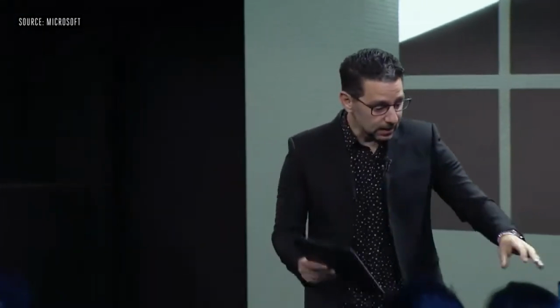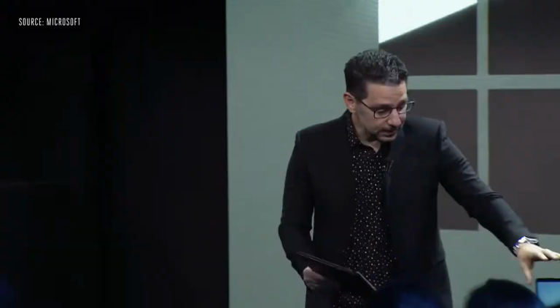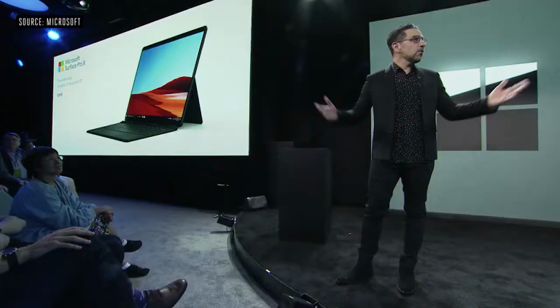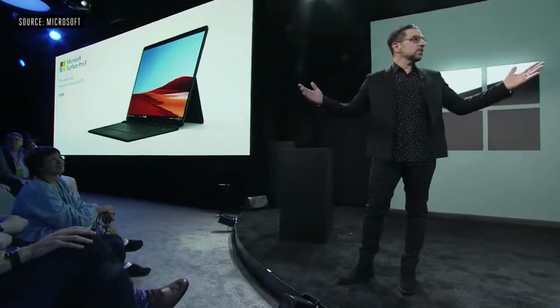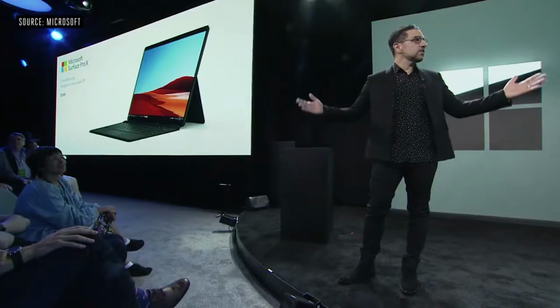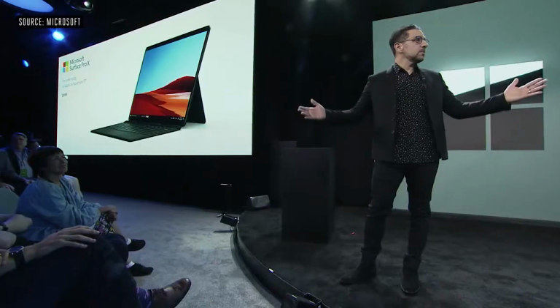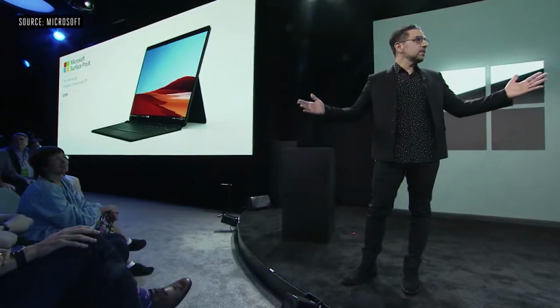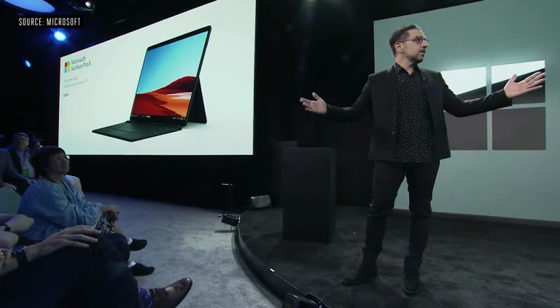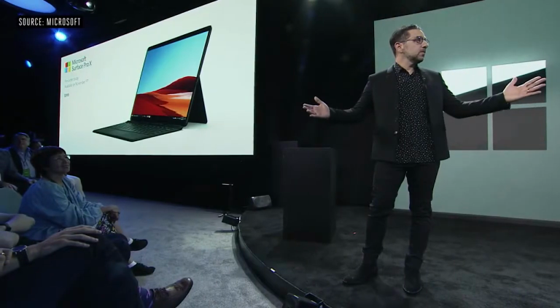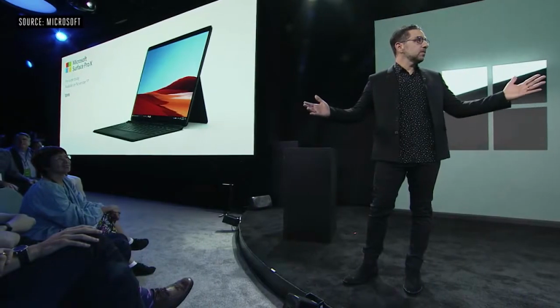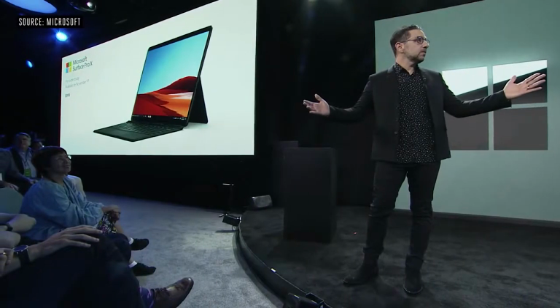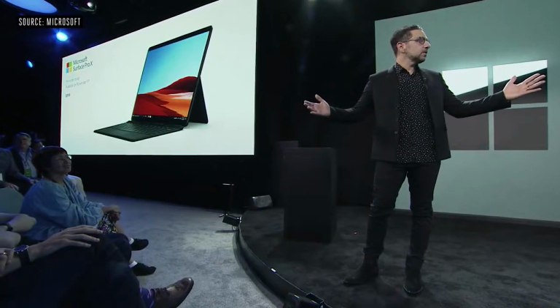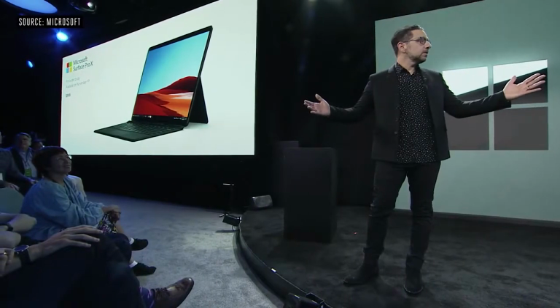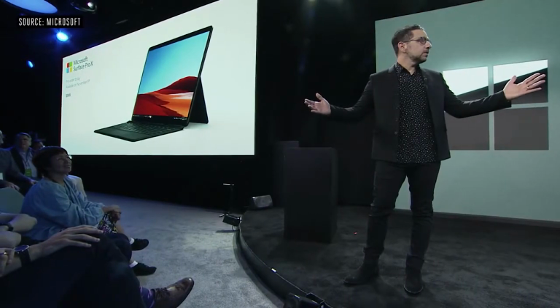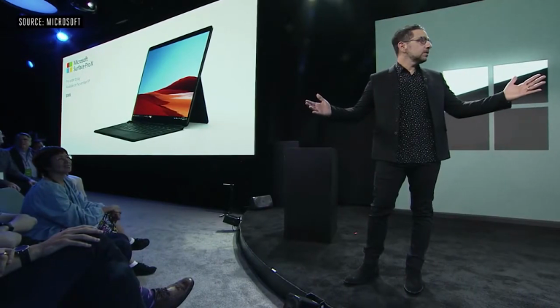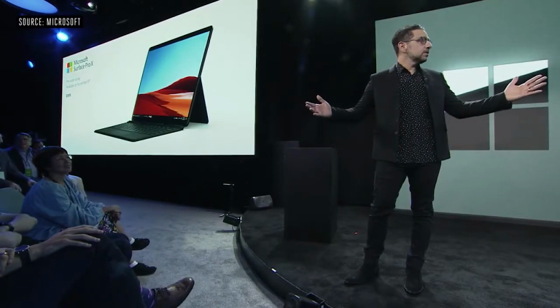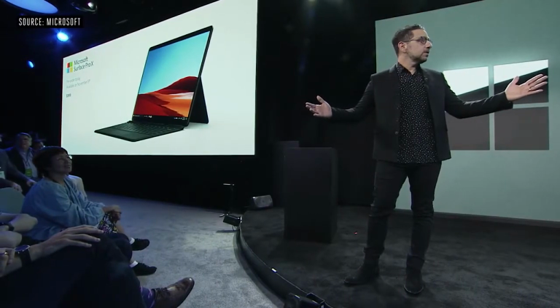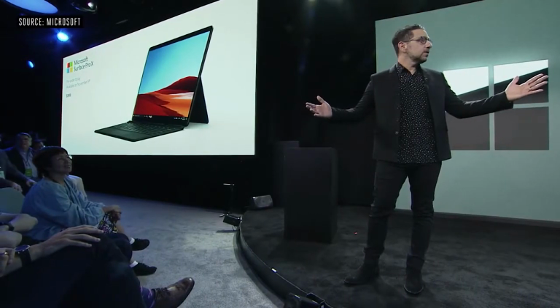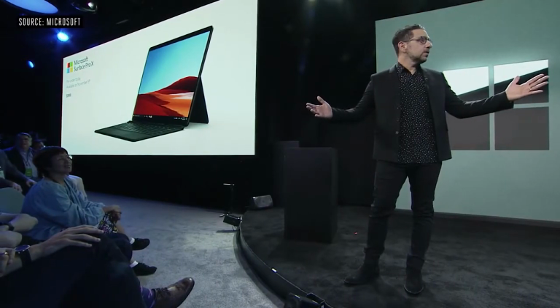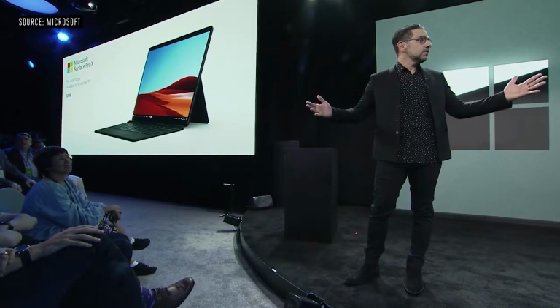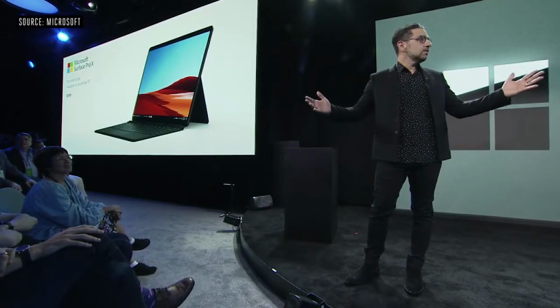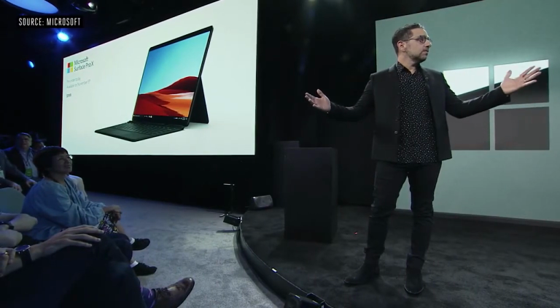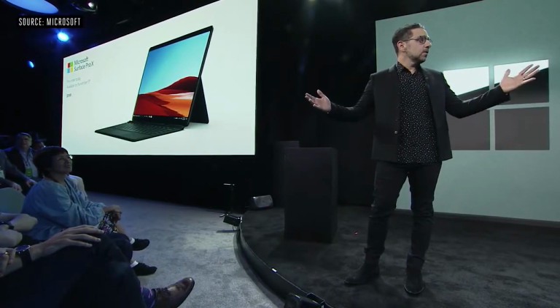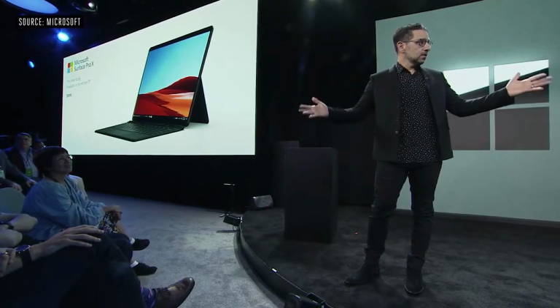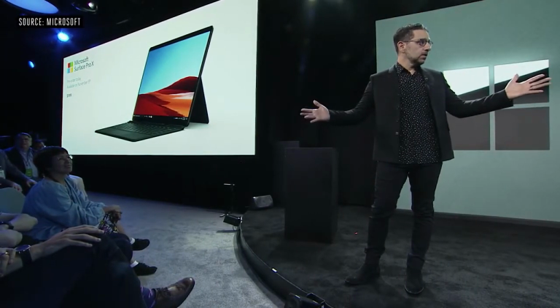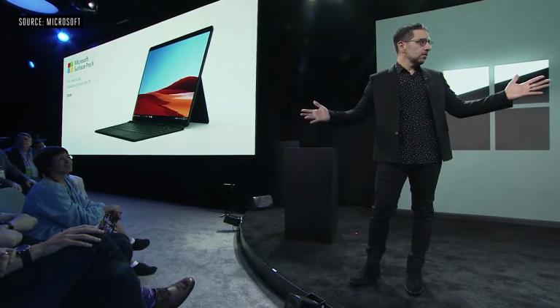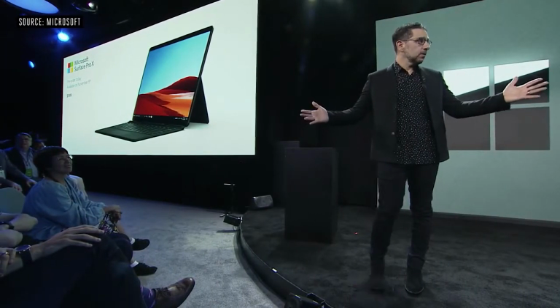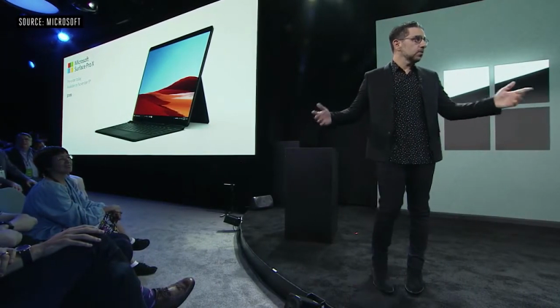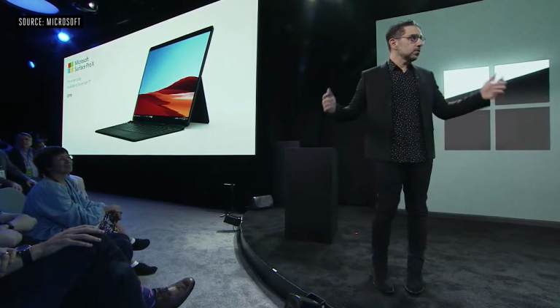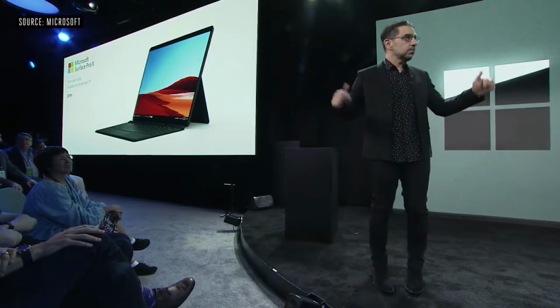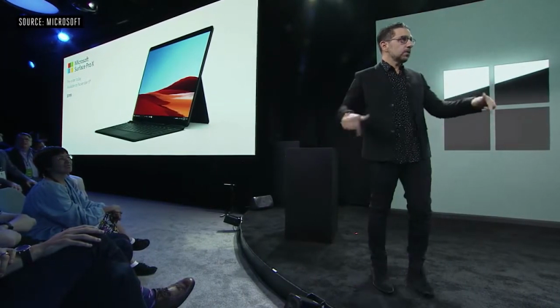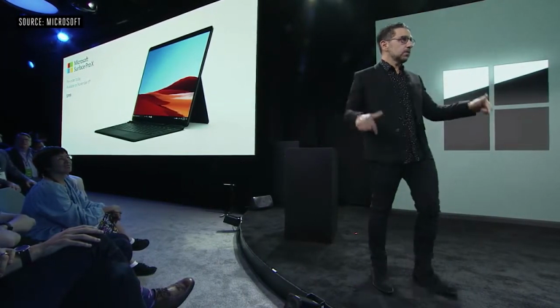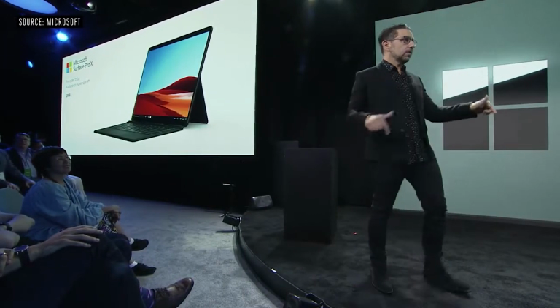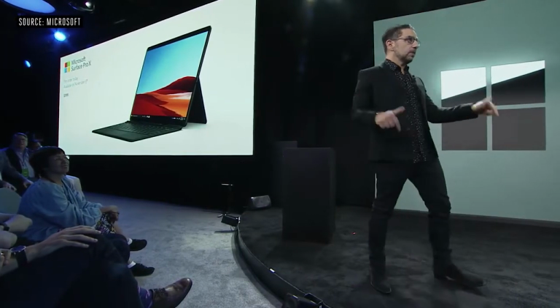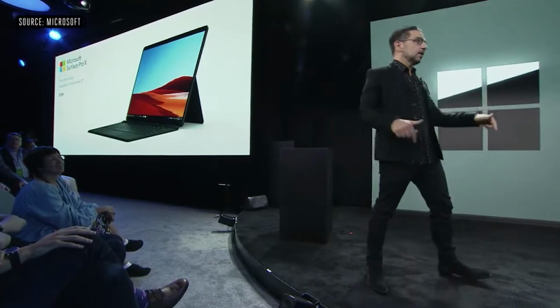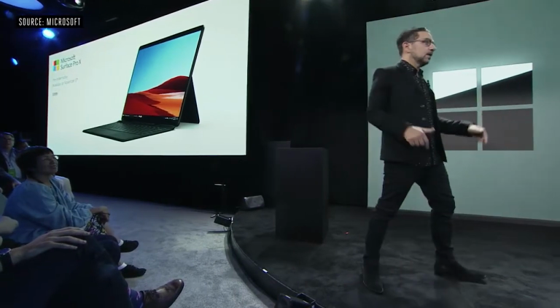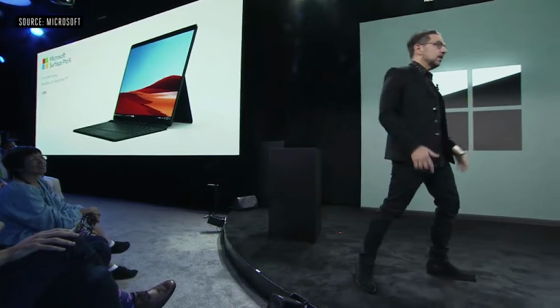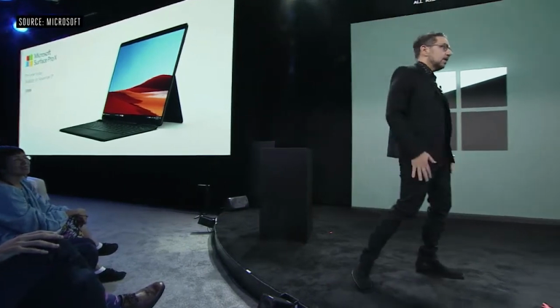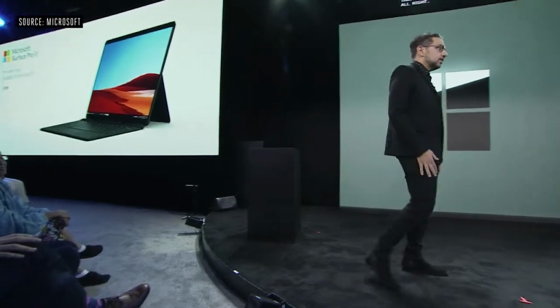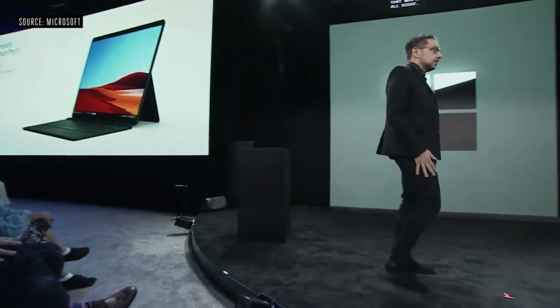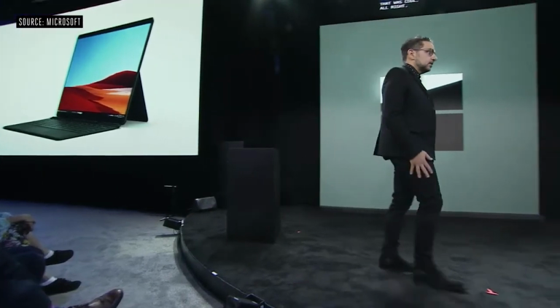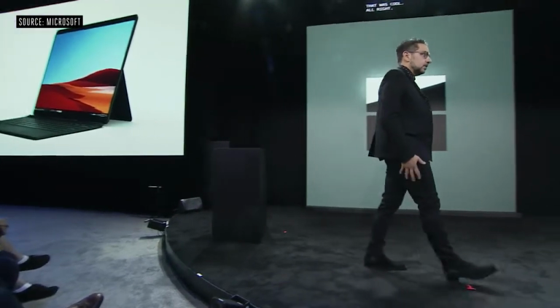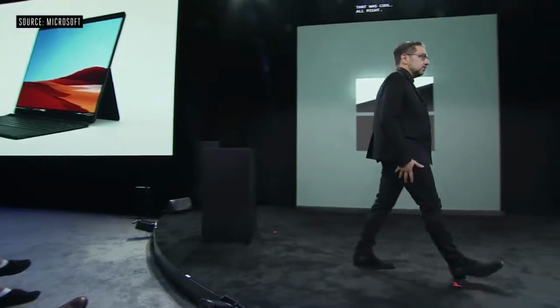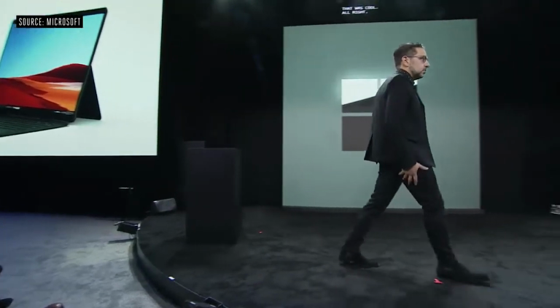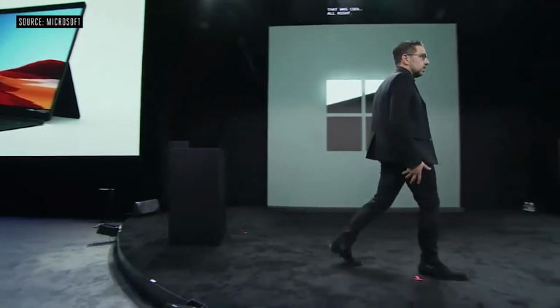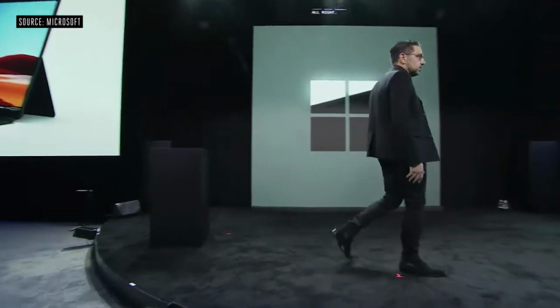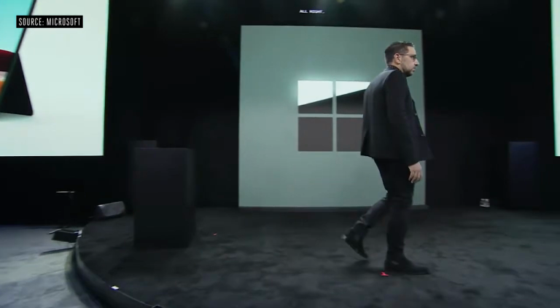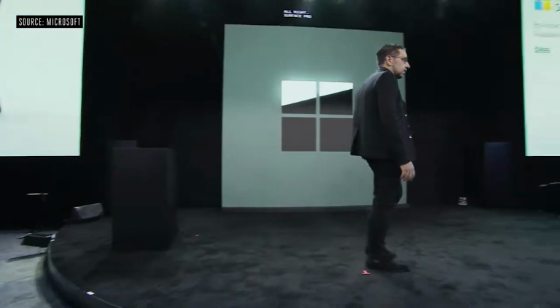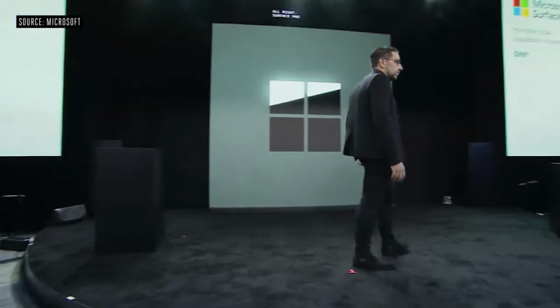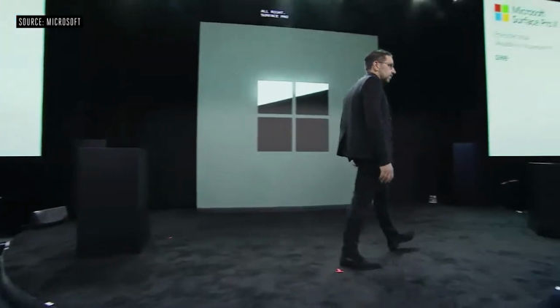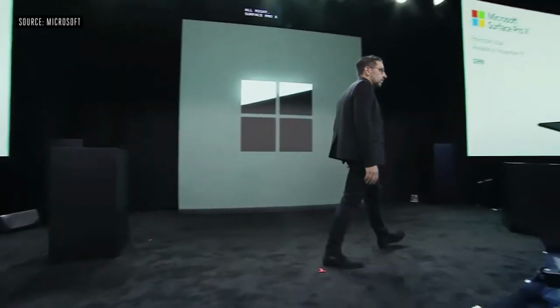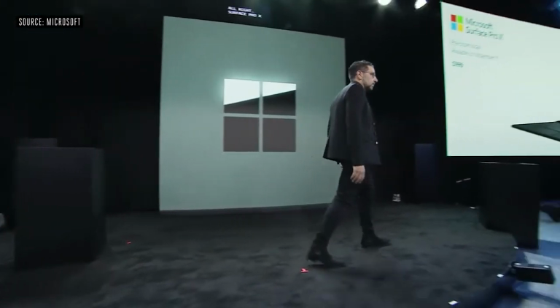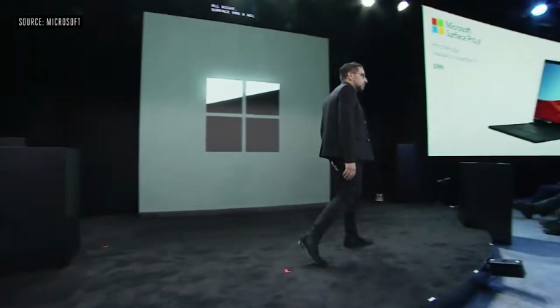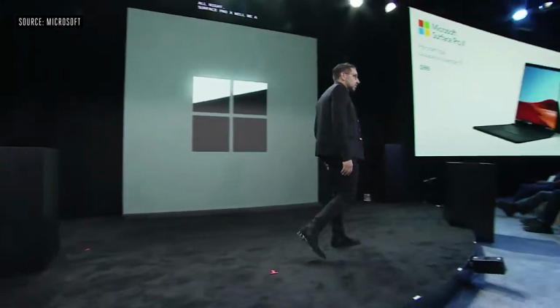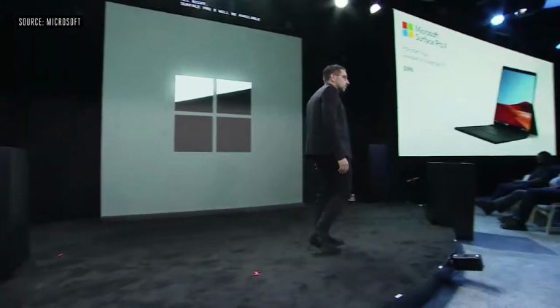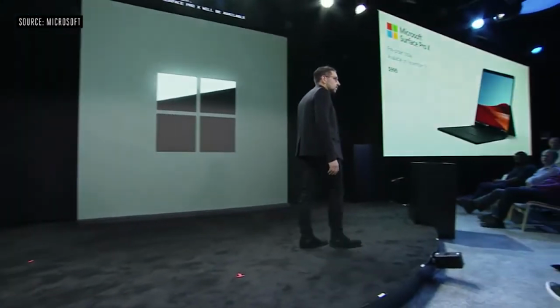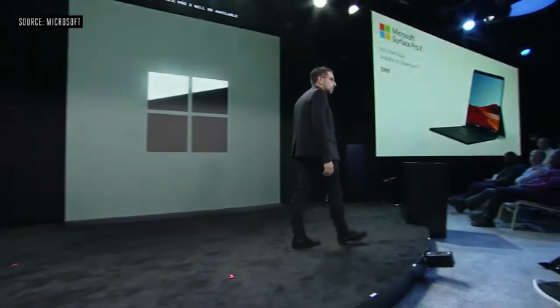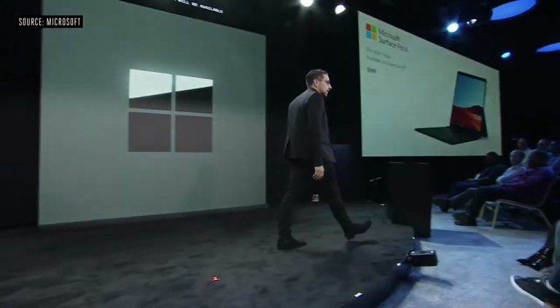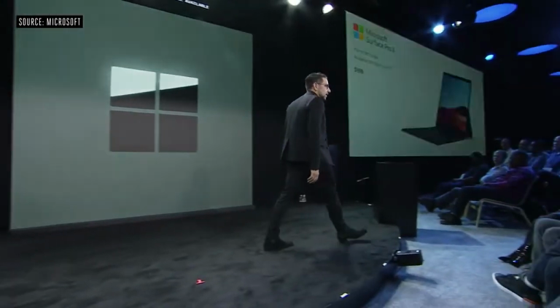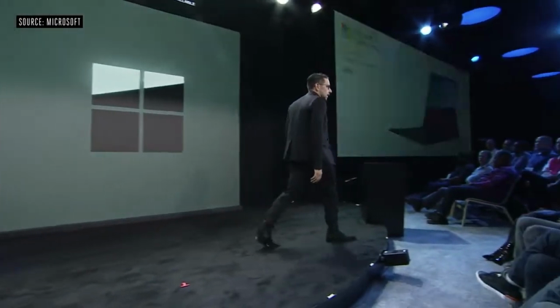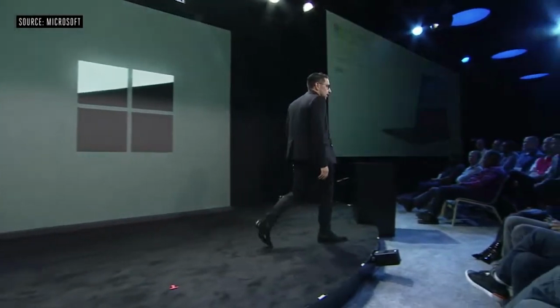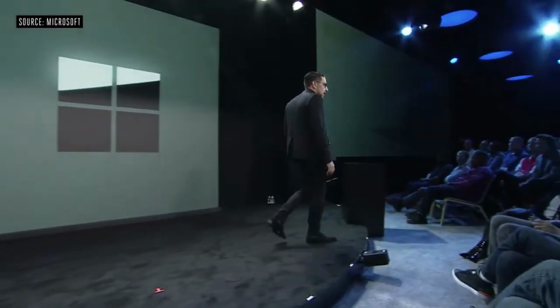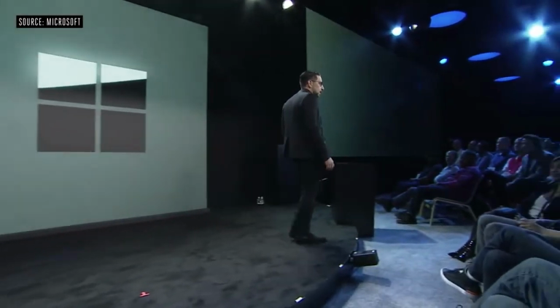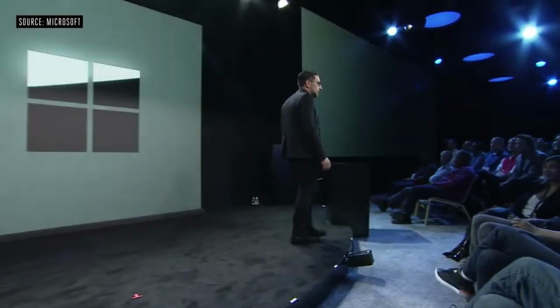Surface Pro X is going to be available early November. You can pre-order it right now — I suggest if you want it, you should probably pre-order it. So get on that.